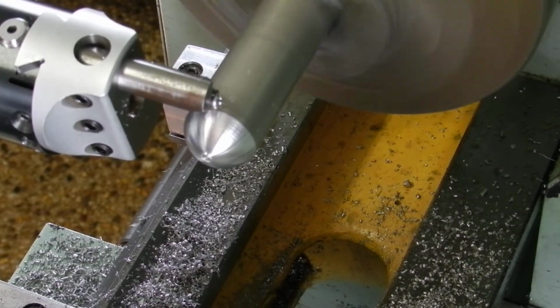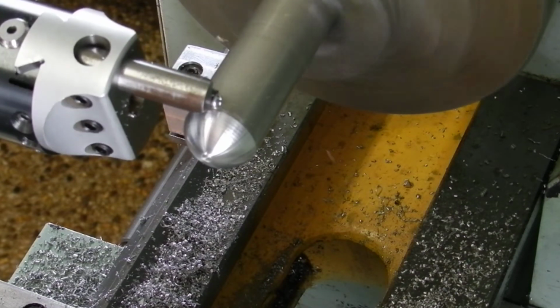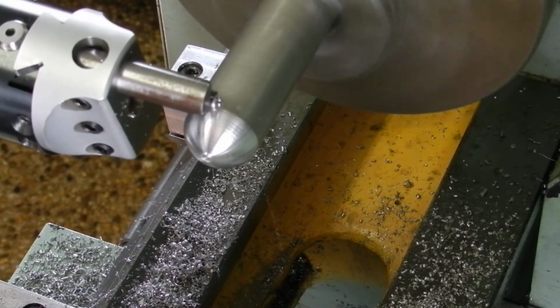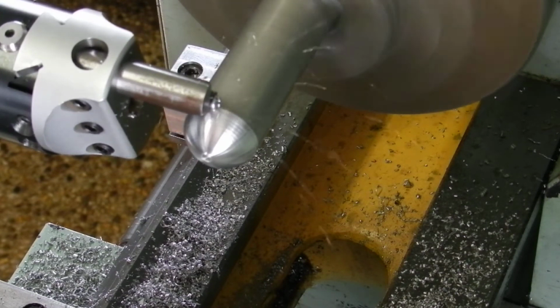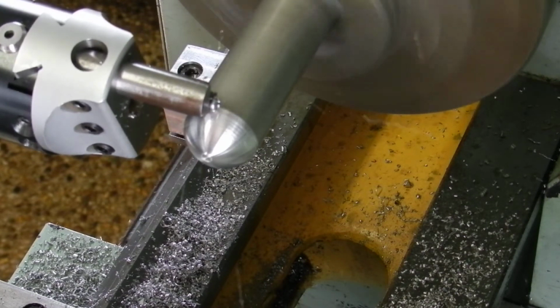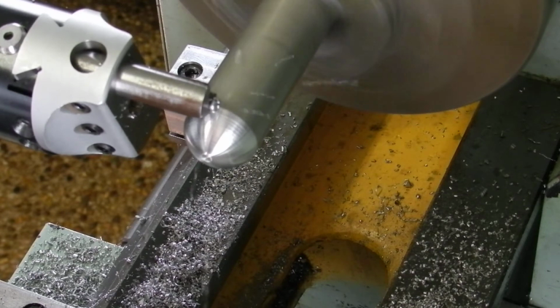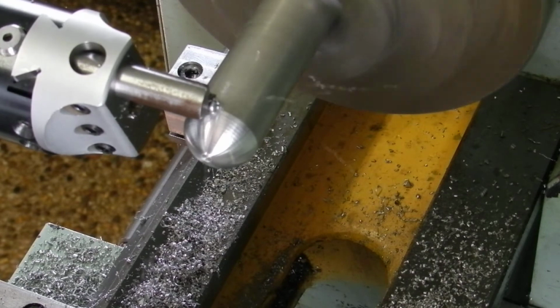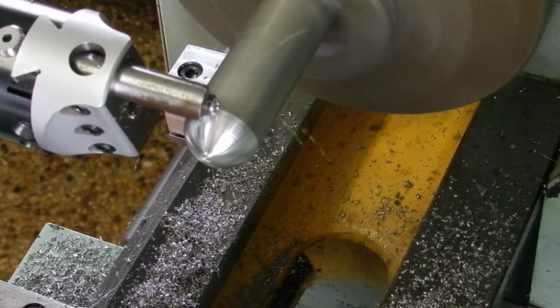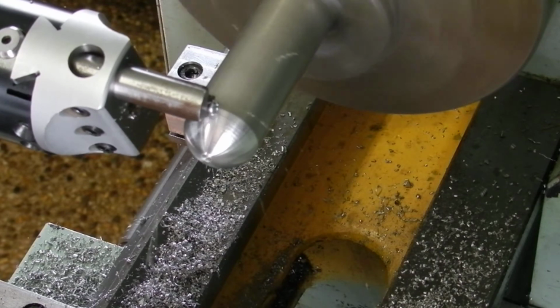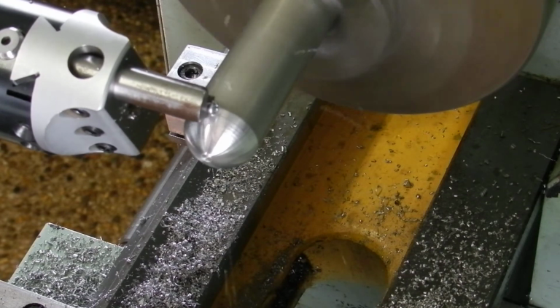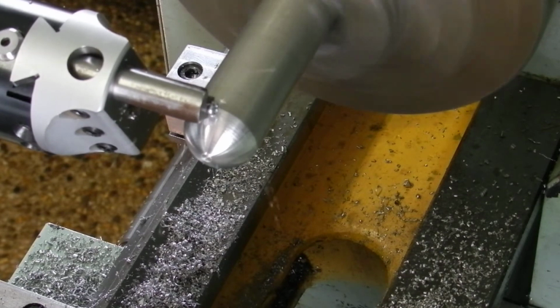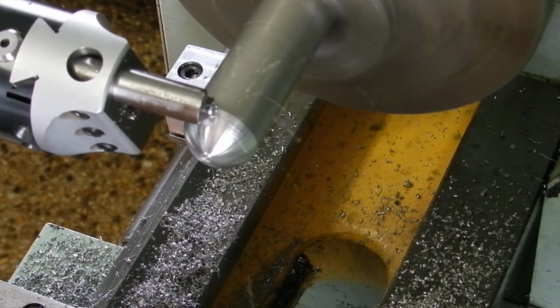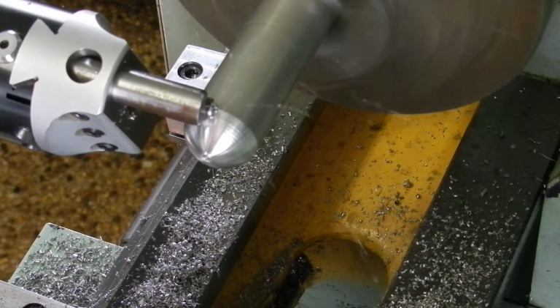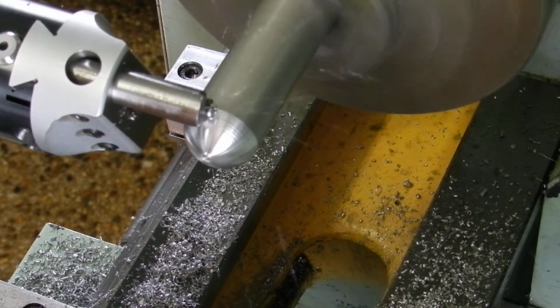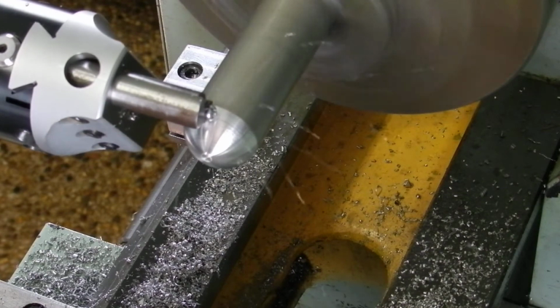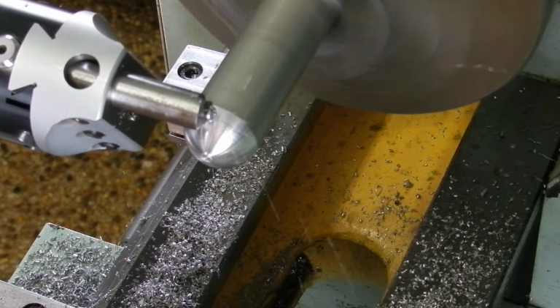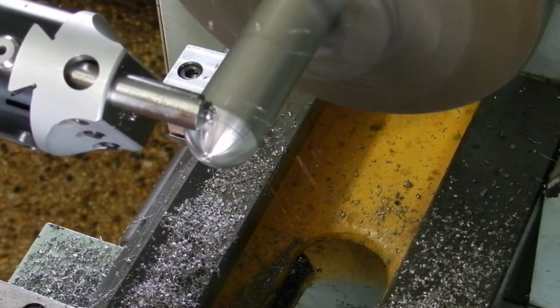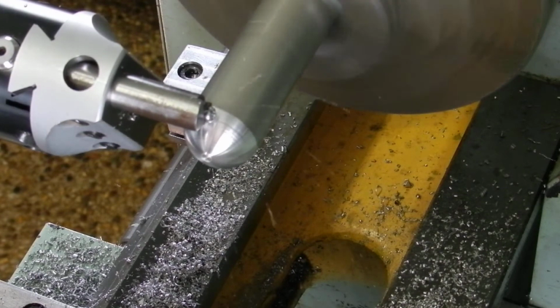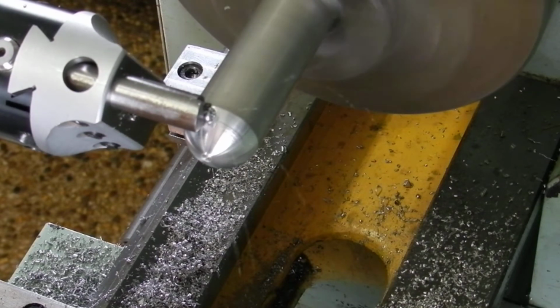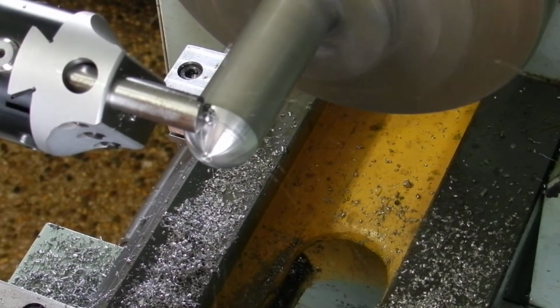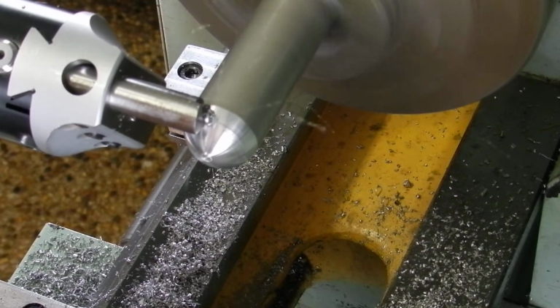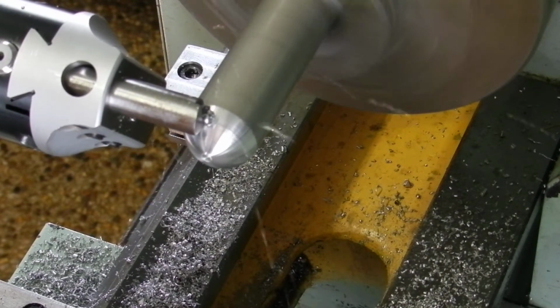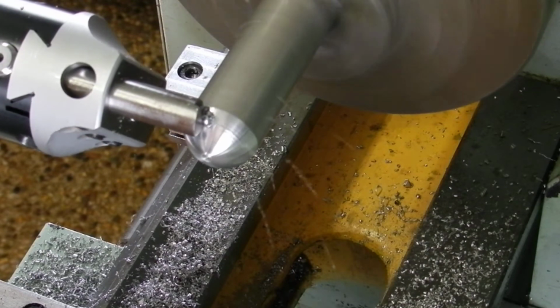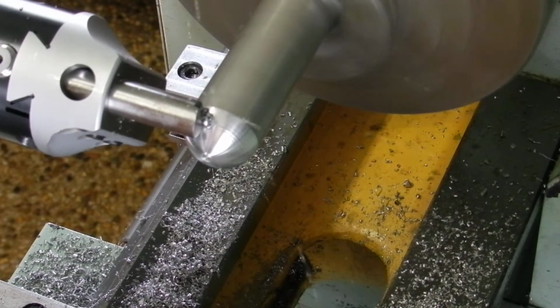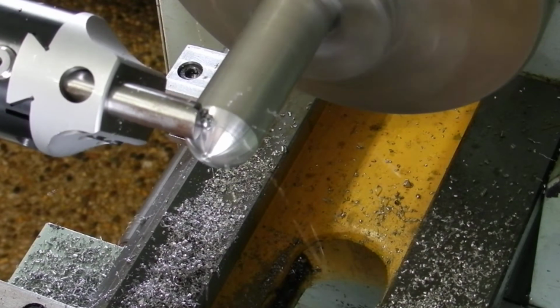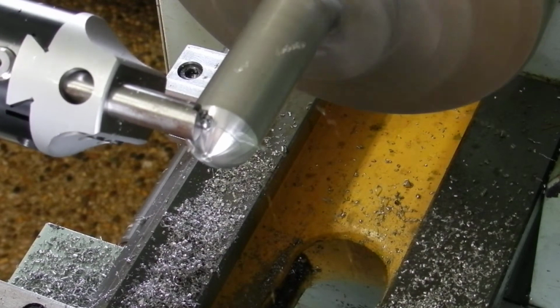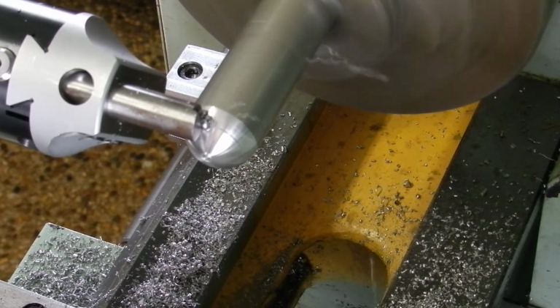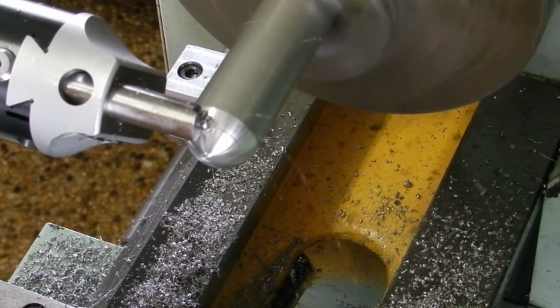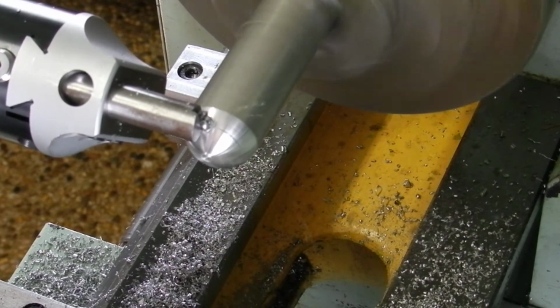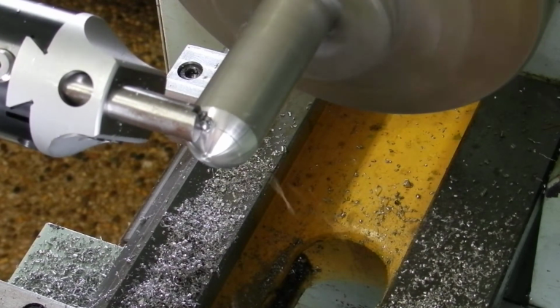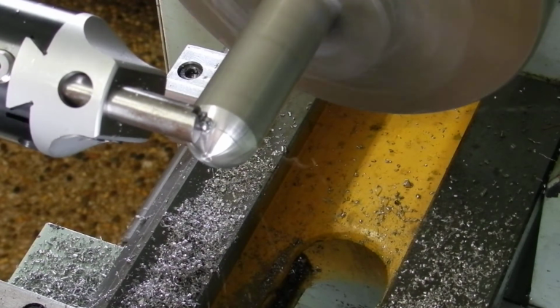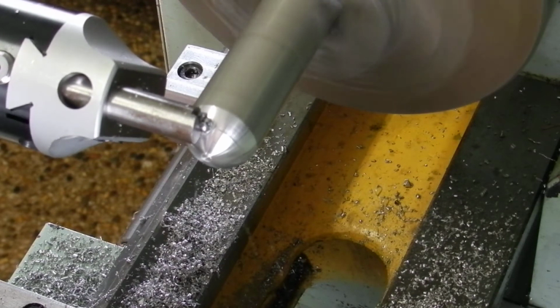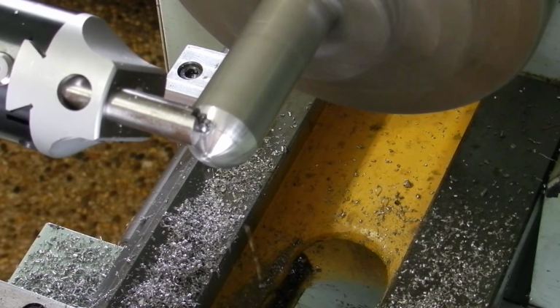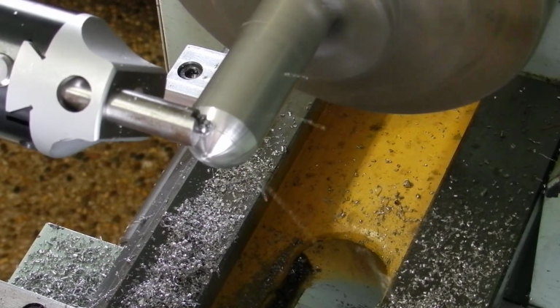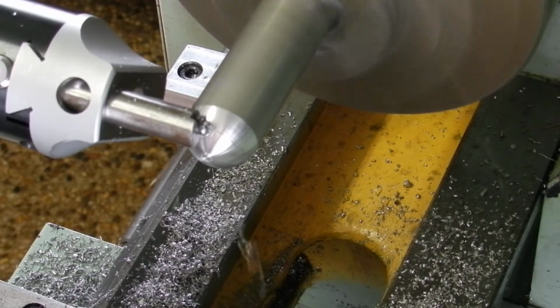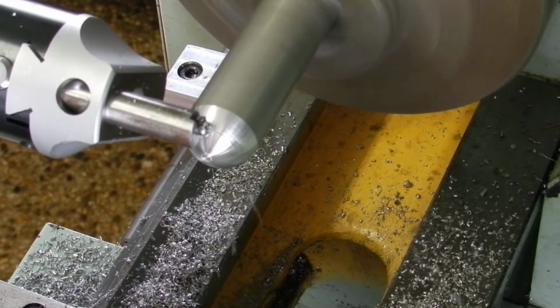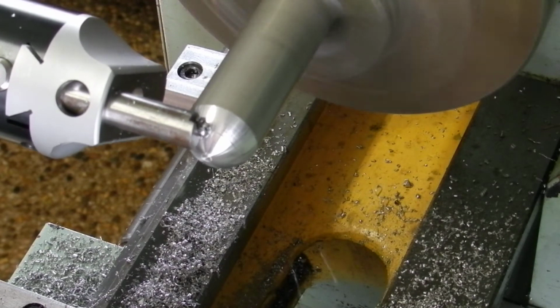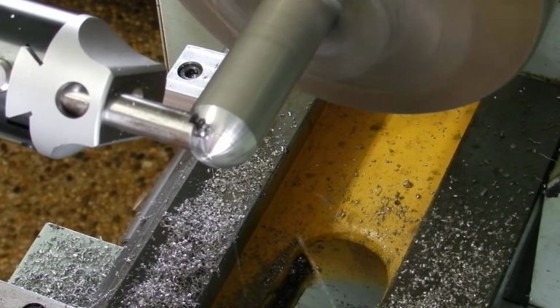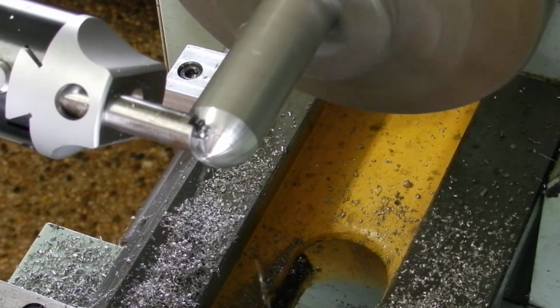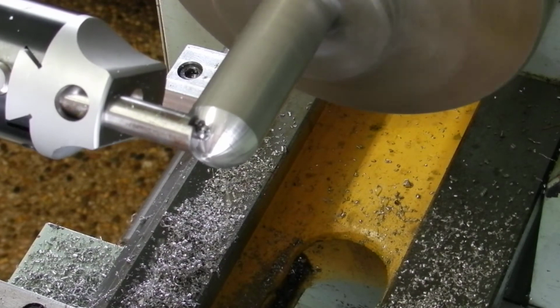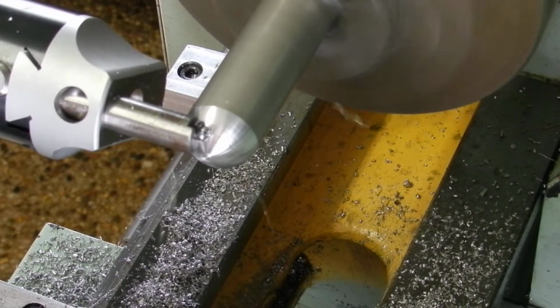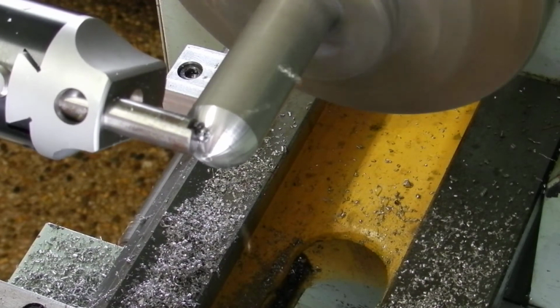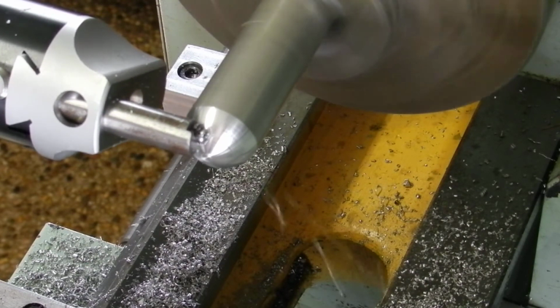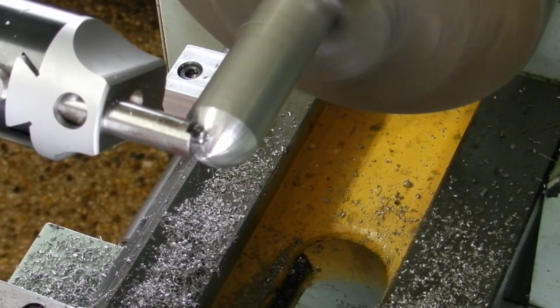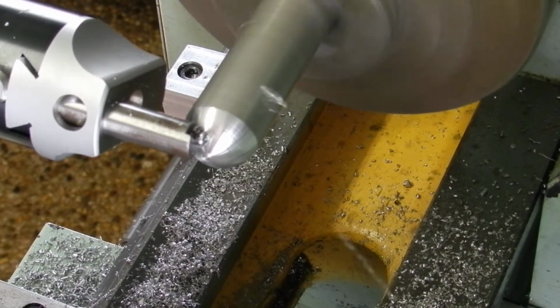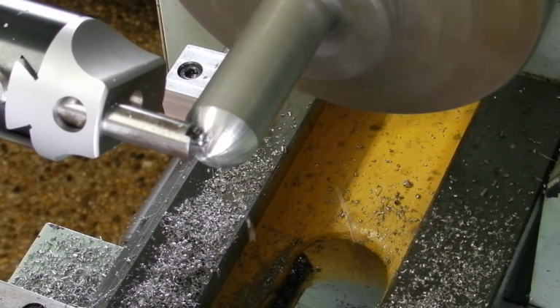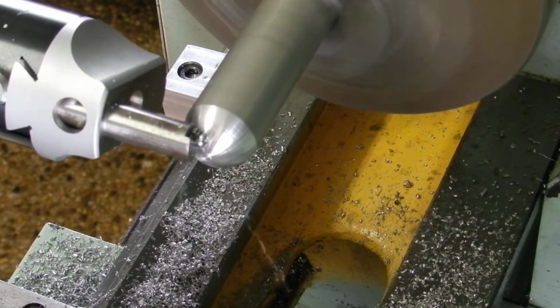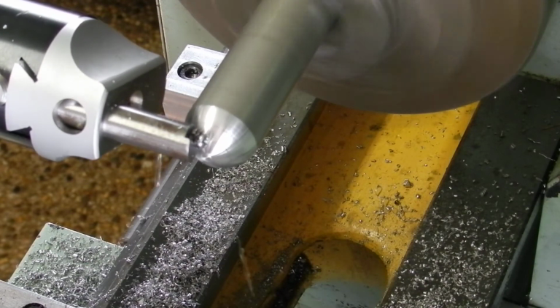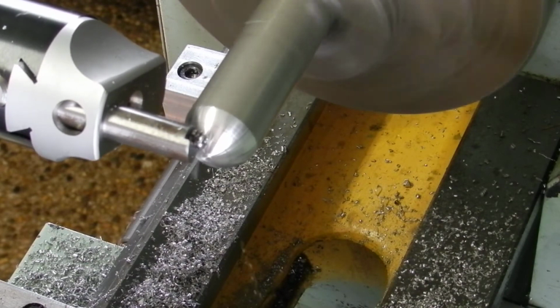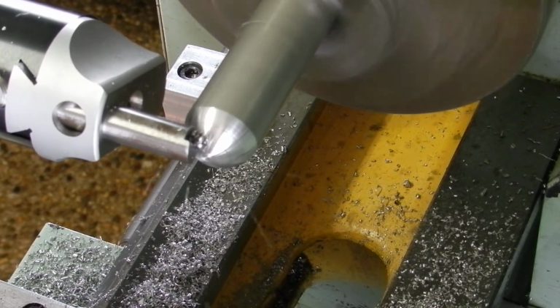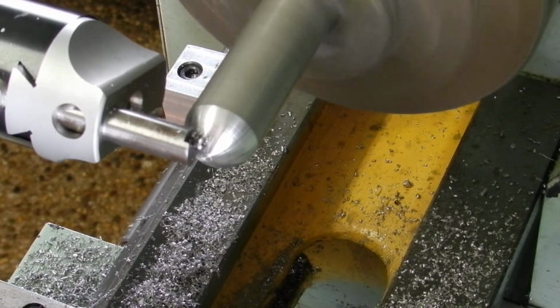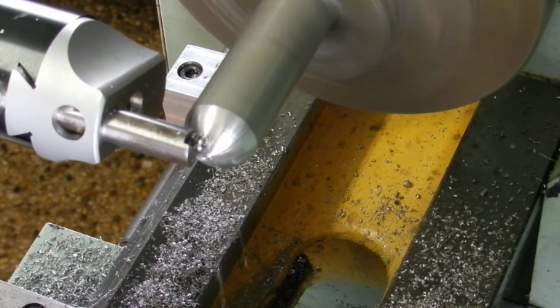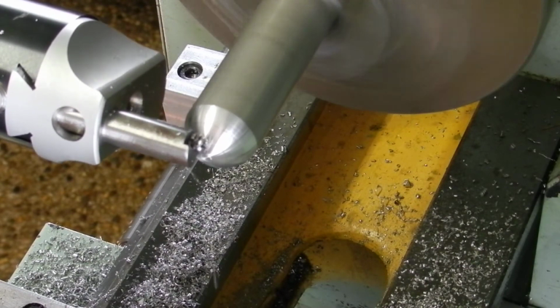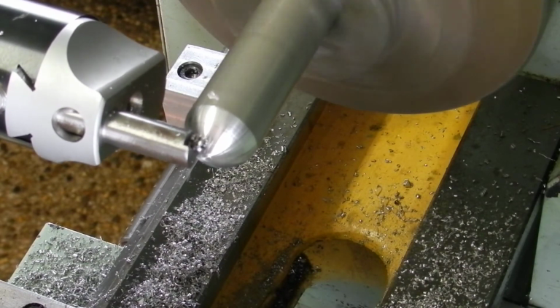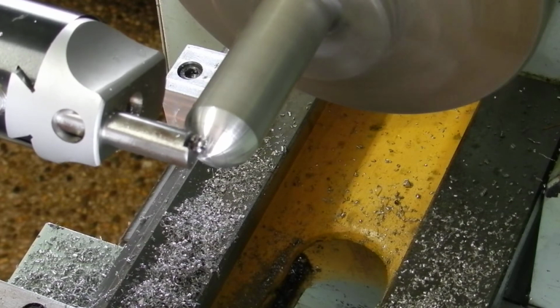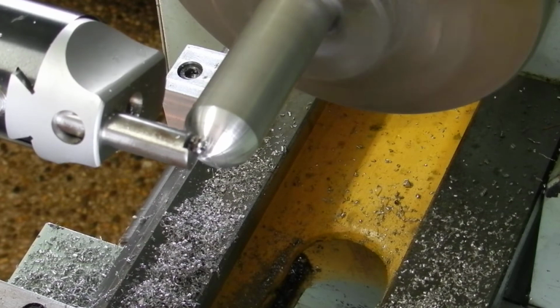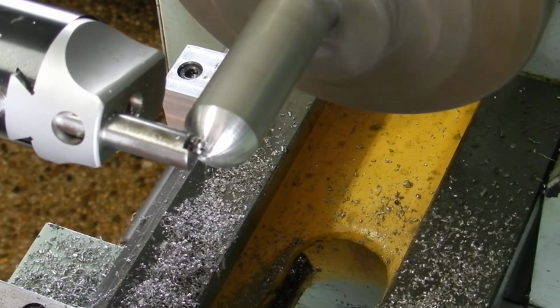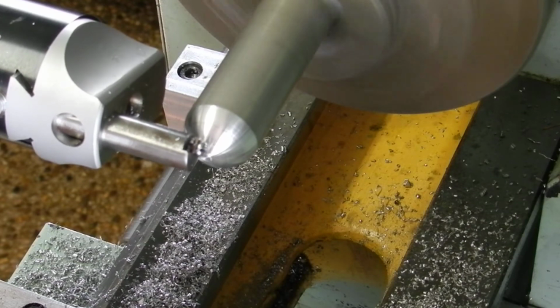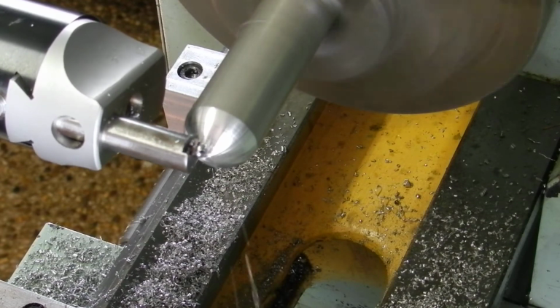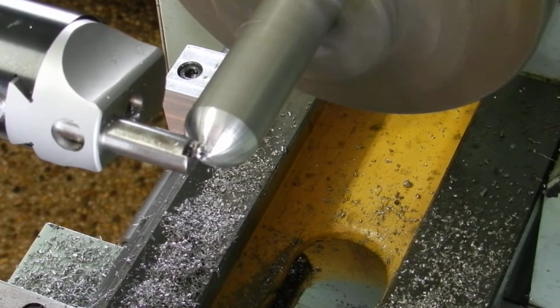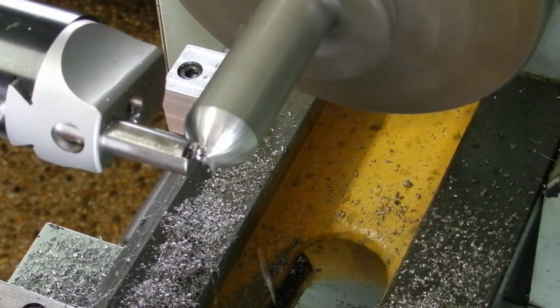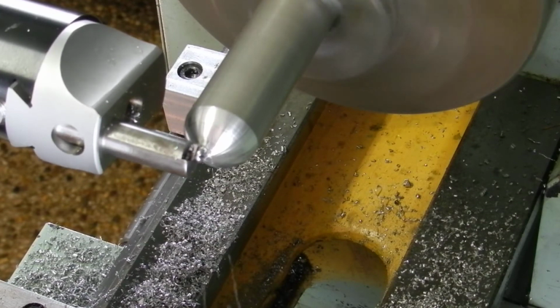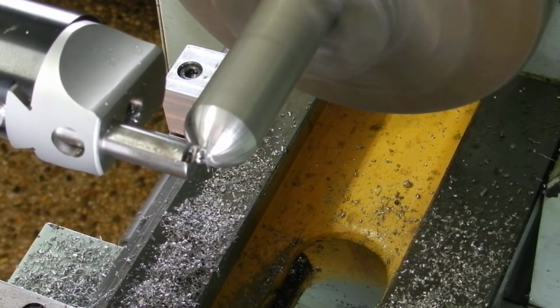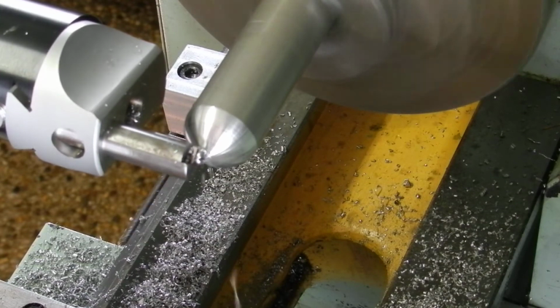It's only going to be the last pass that really sets the finish on this, so you don't have to be fussy as you cut into it.